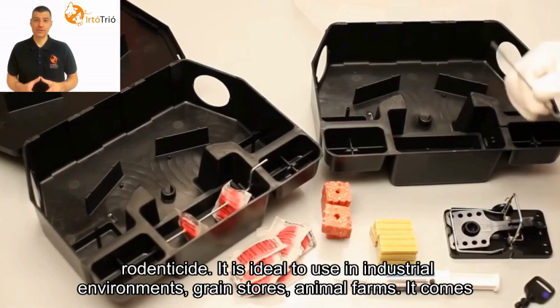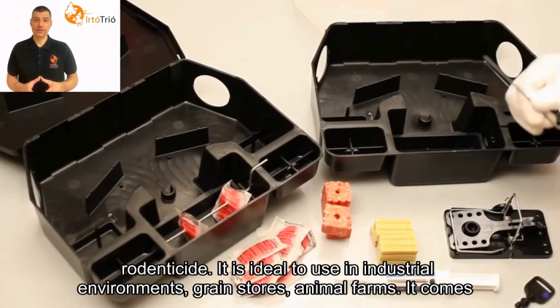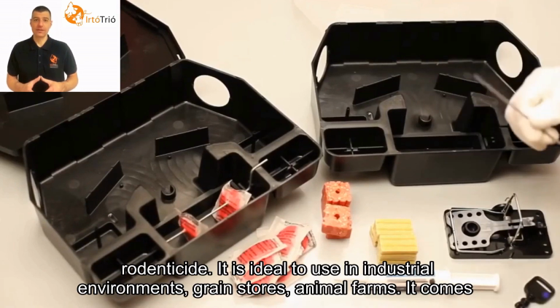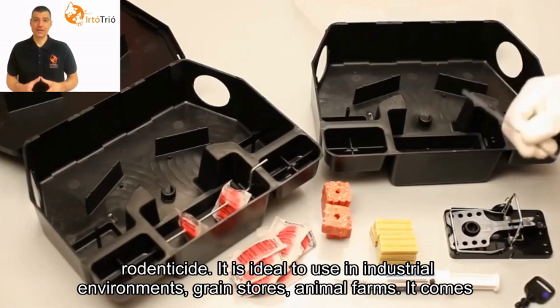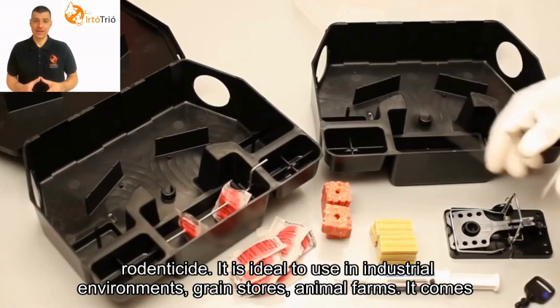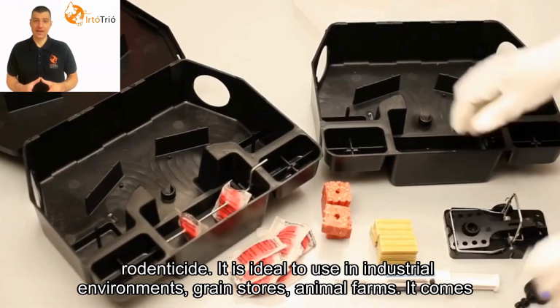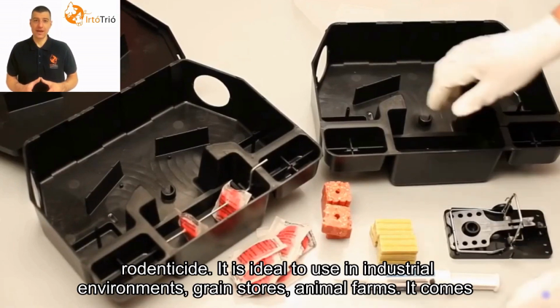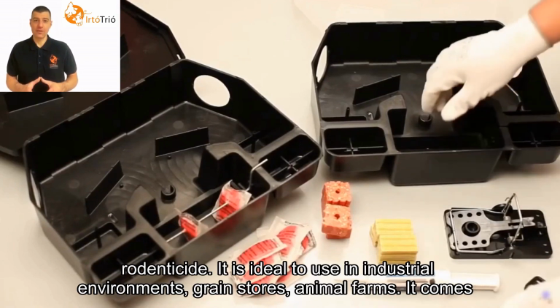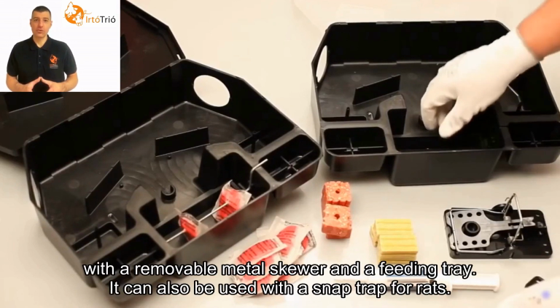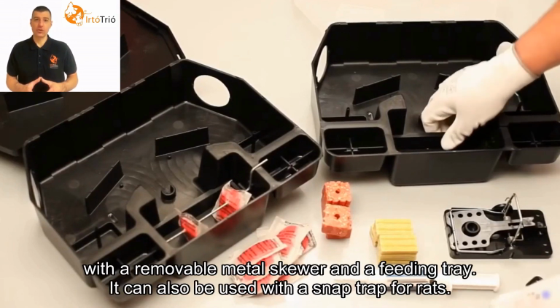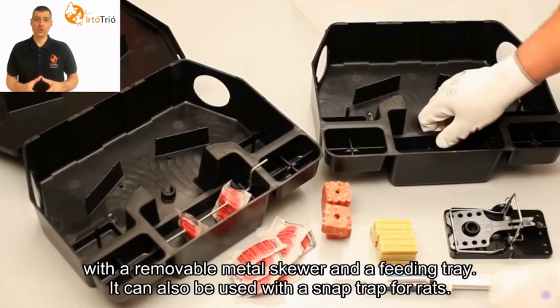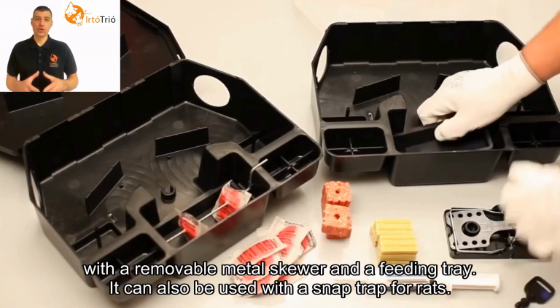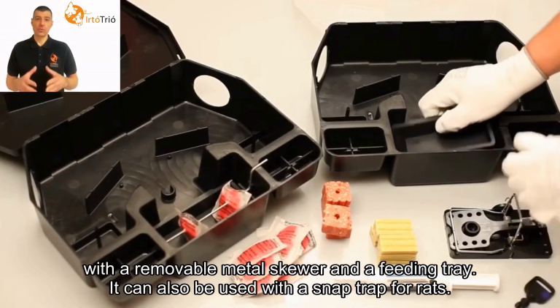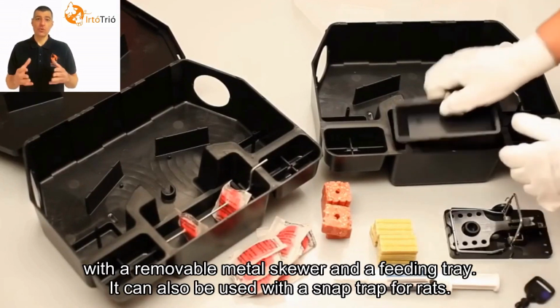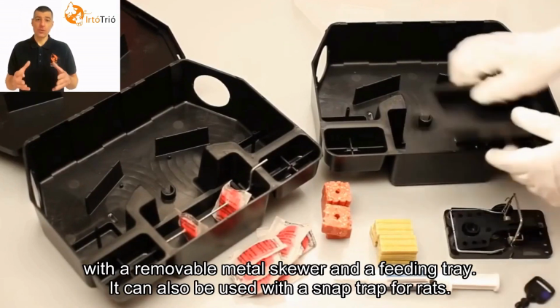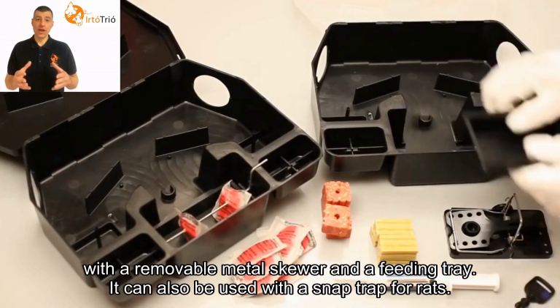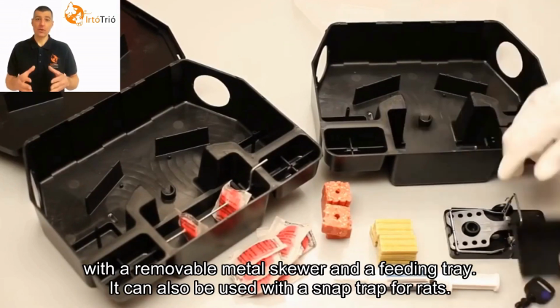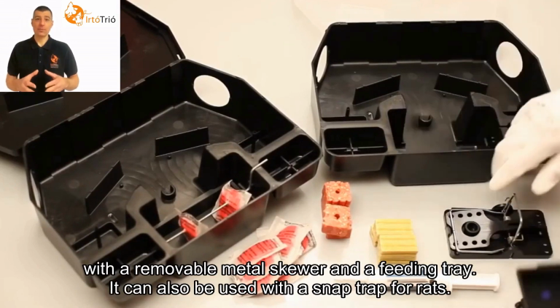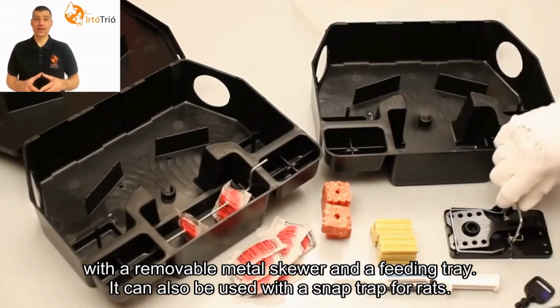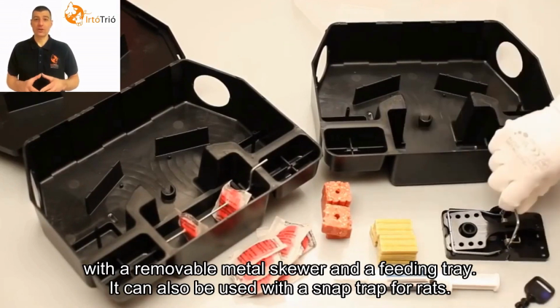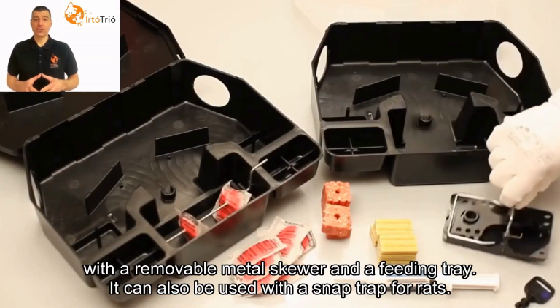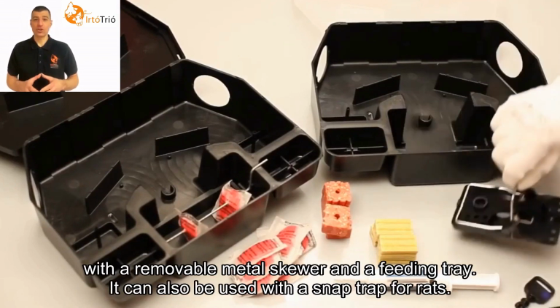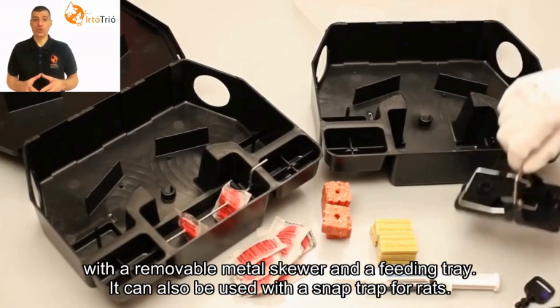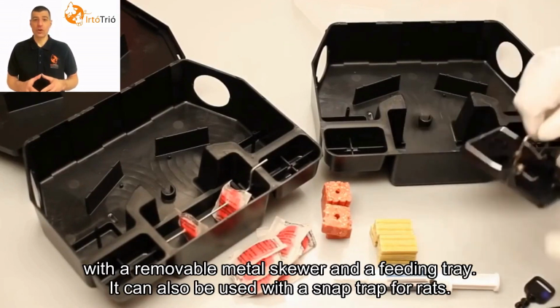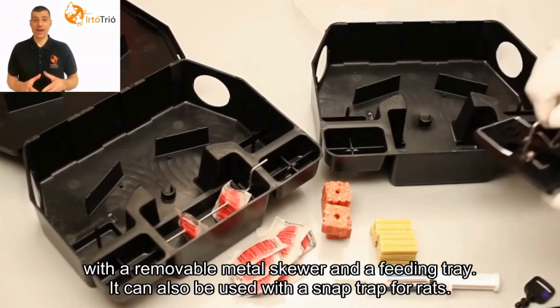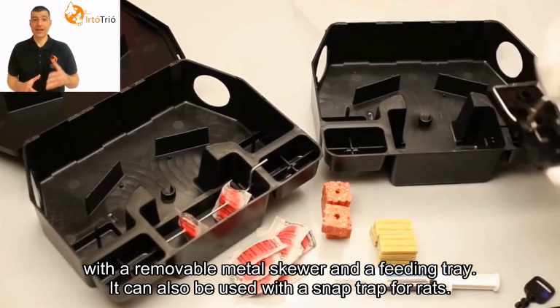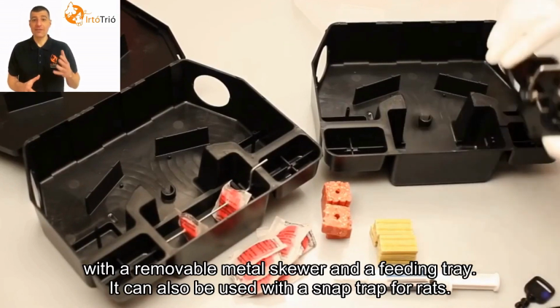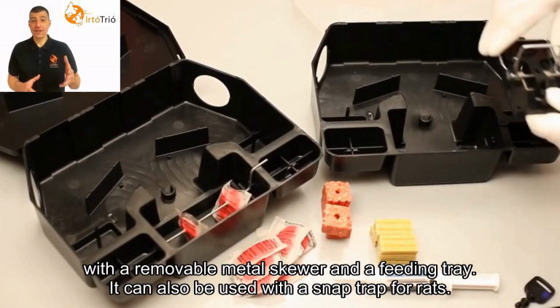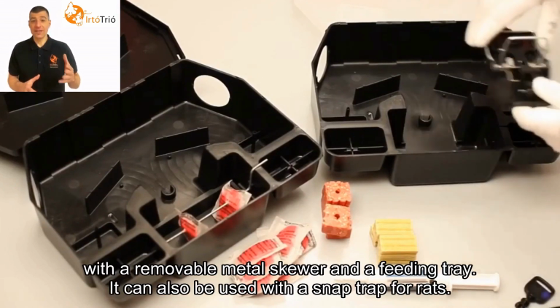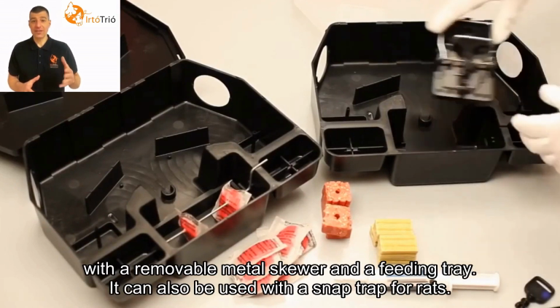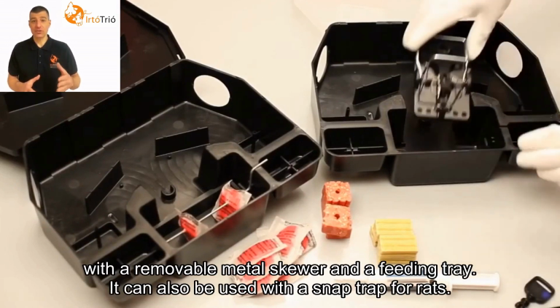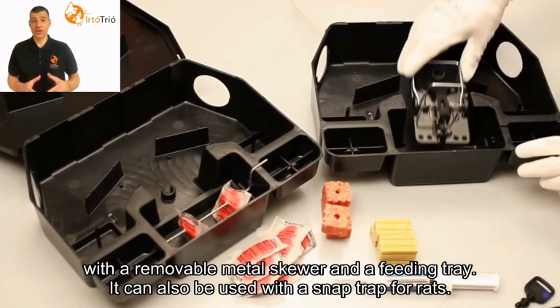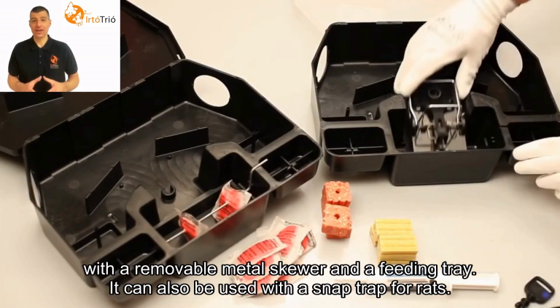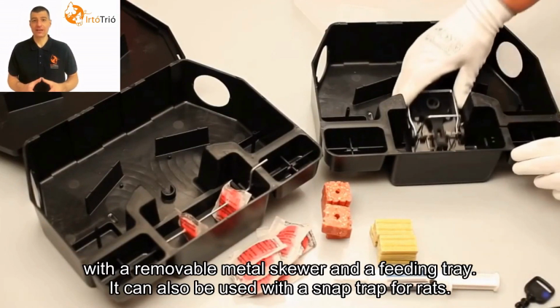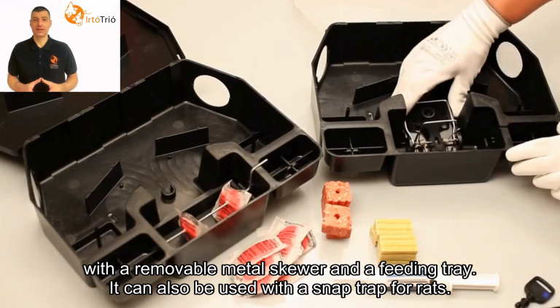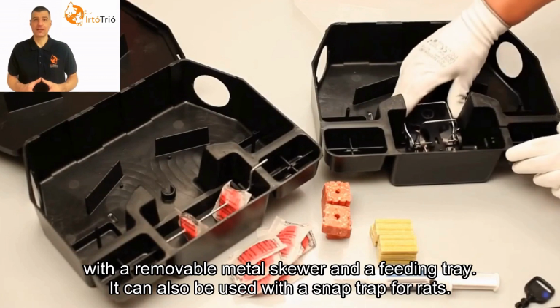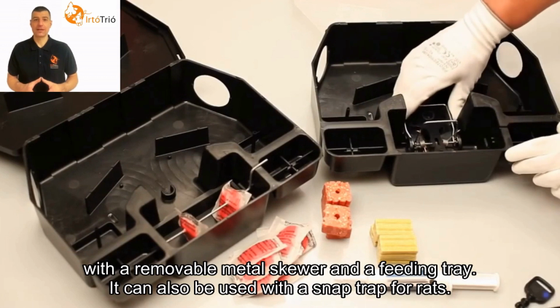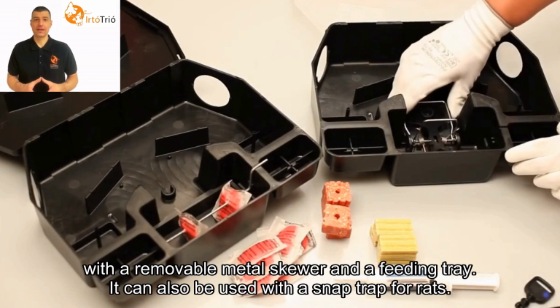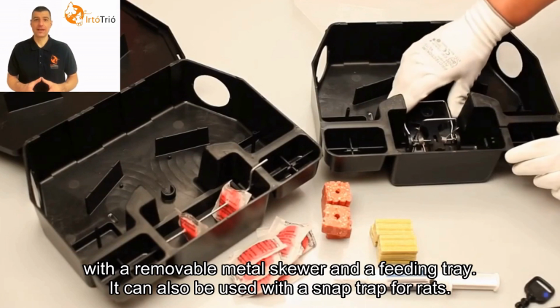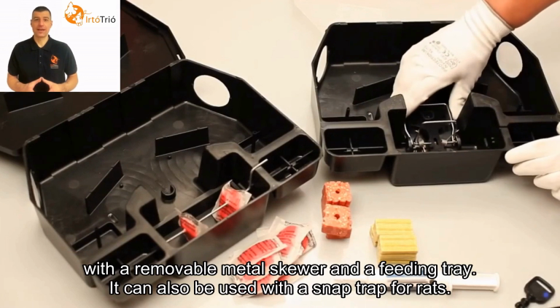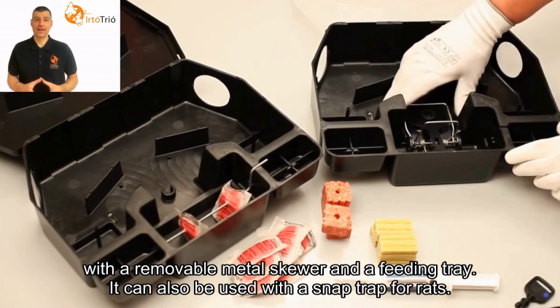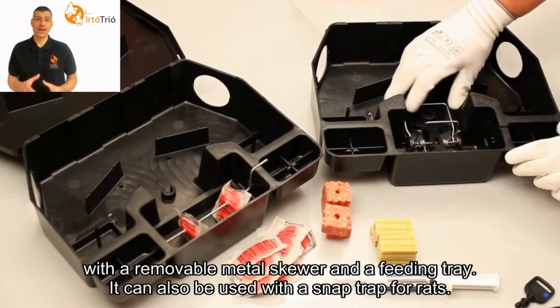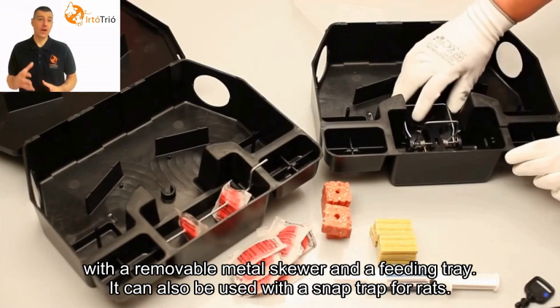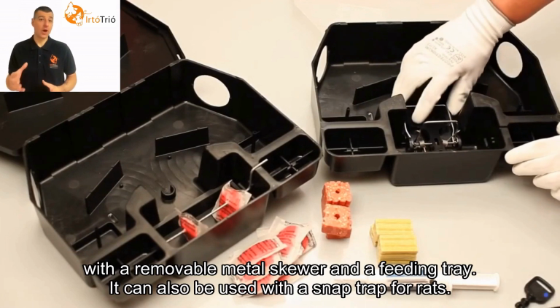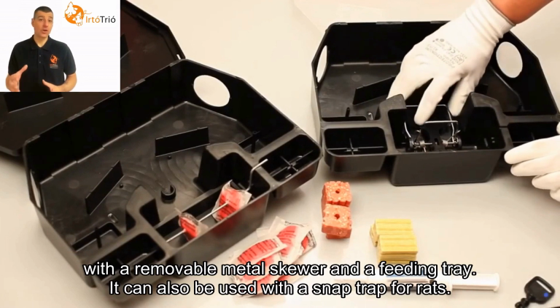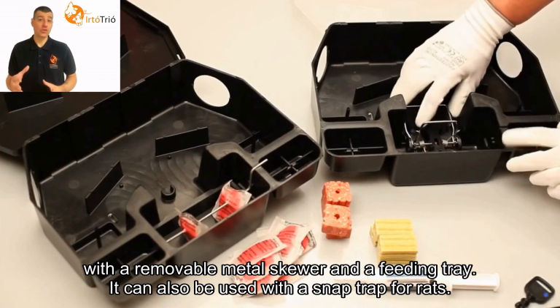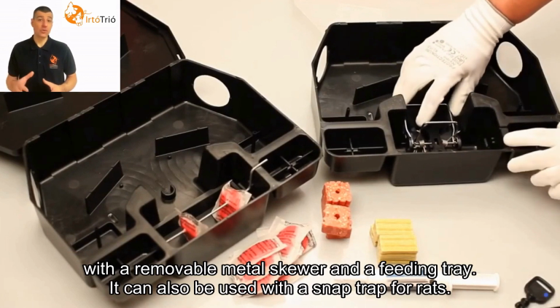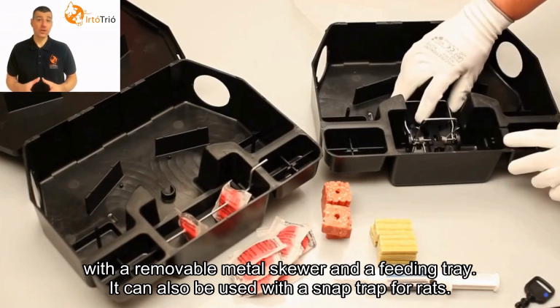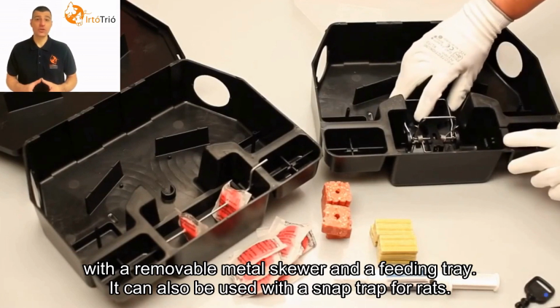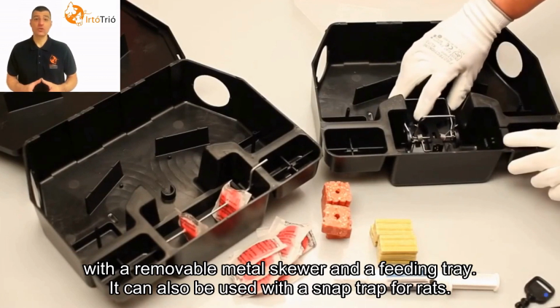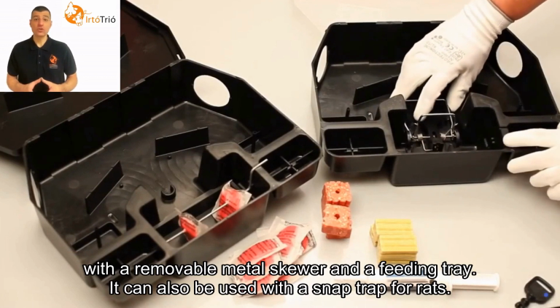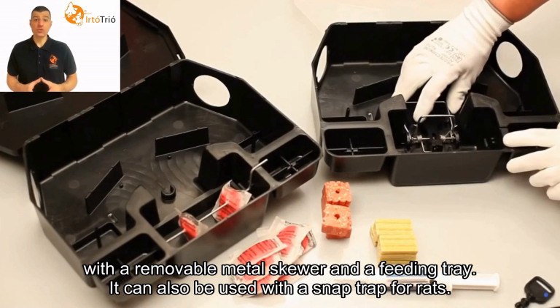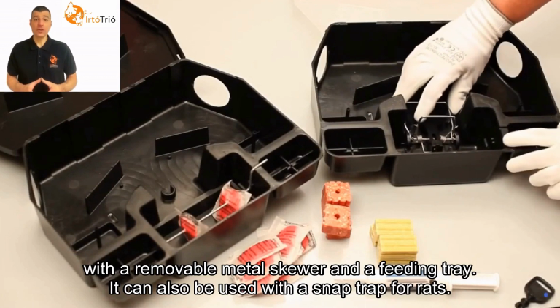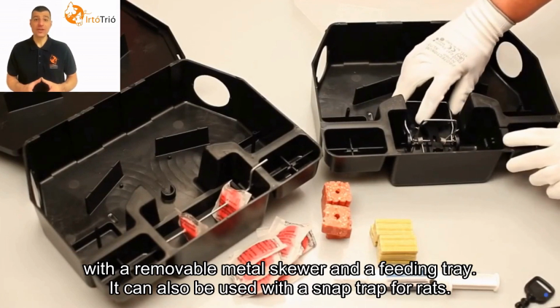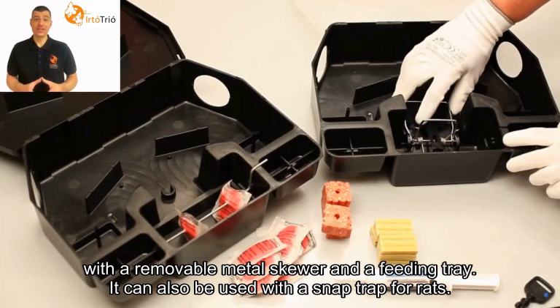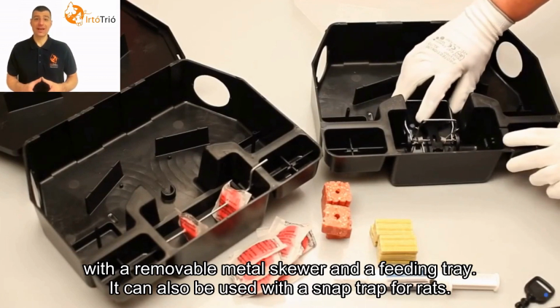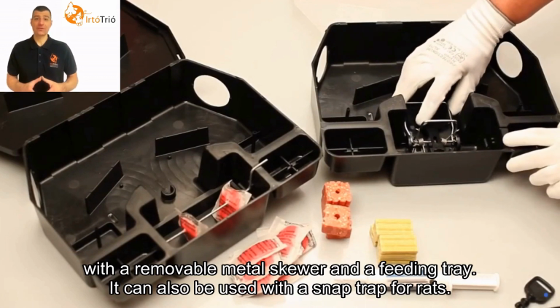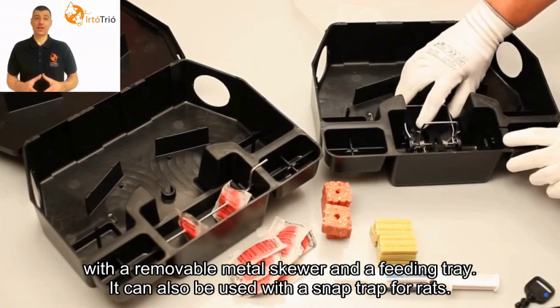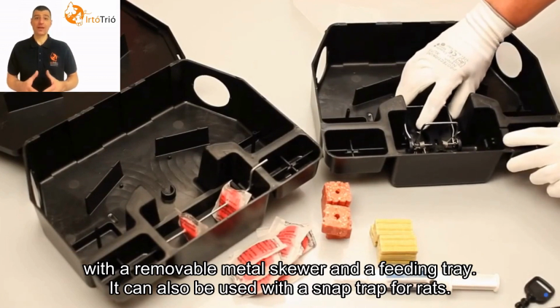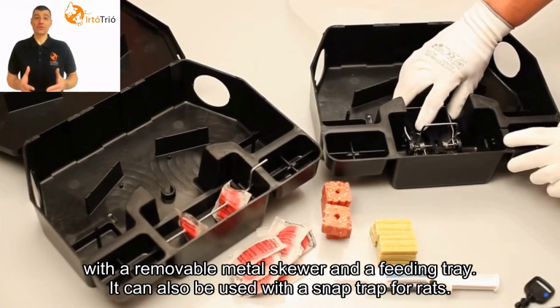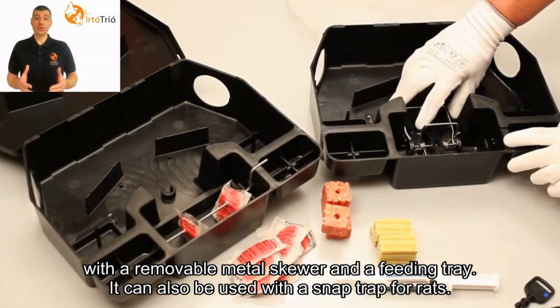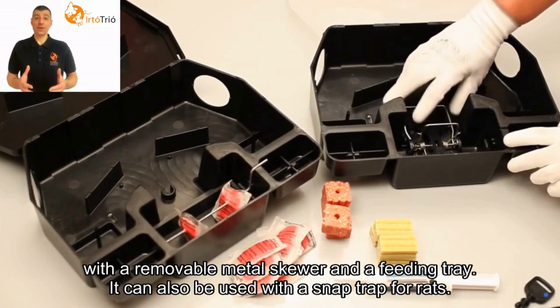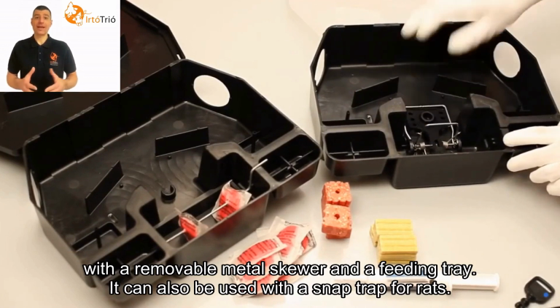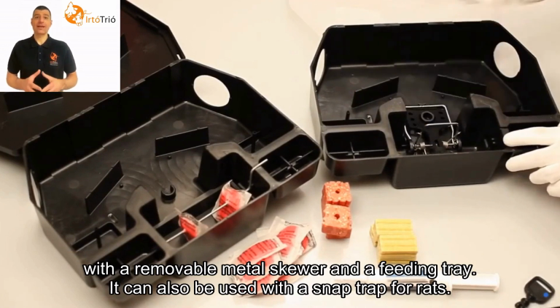It comes with a removable metal skewer and a feeding tray. It can also be used with a snap trap for rats.